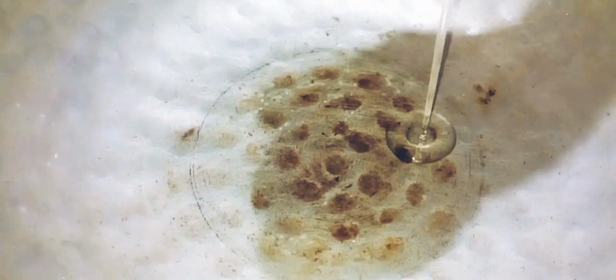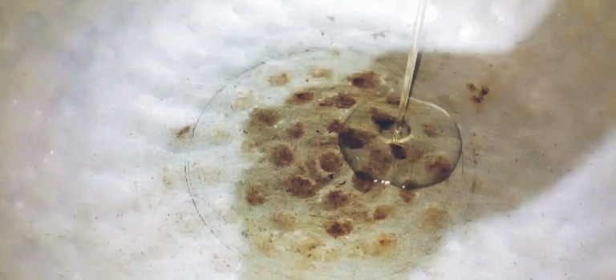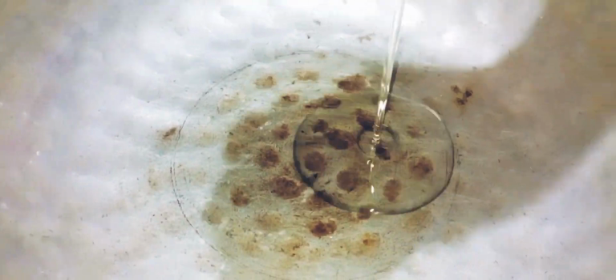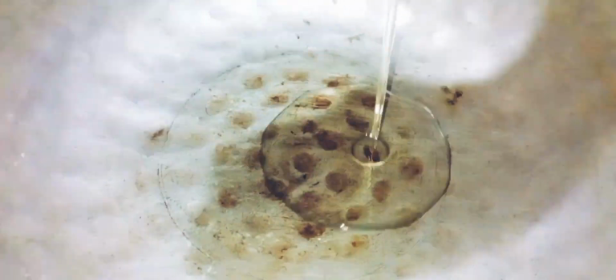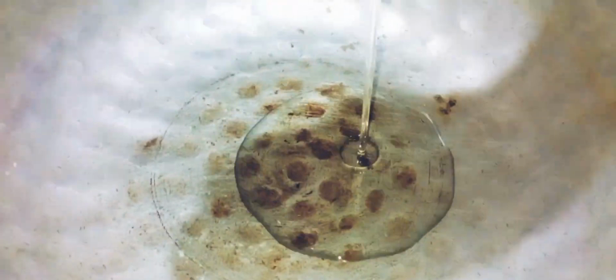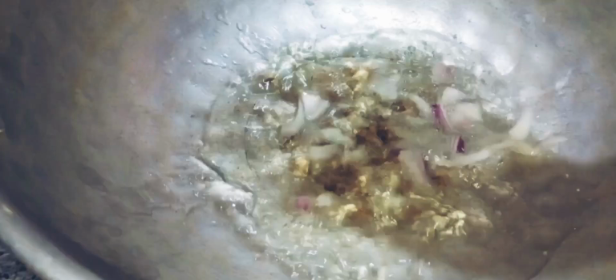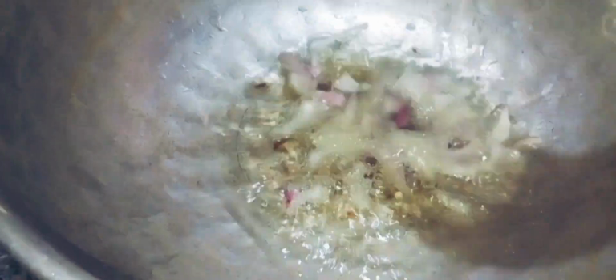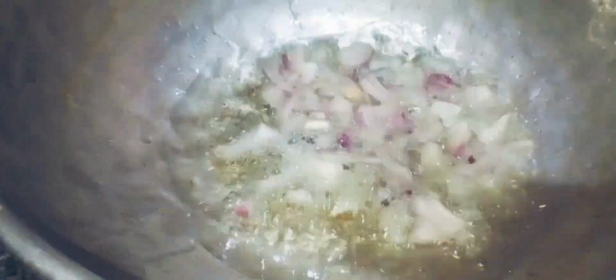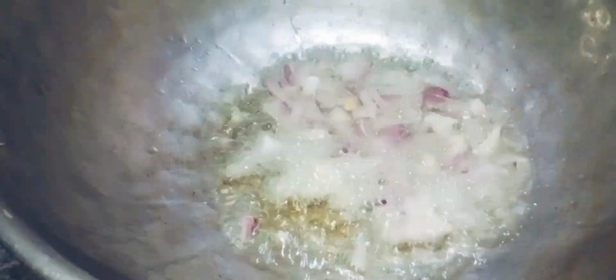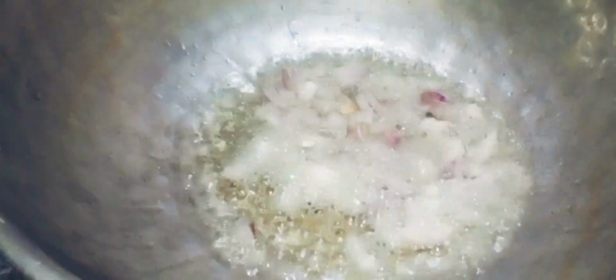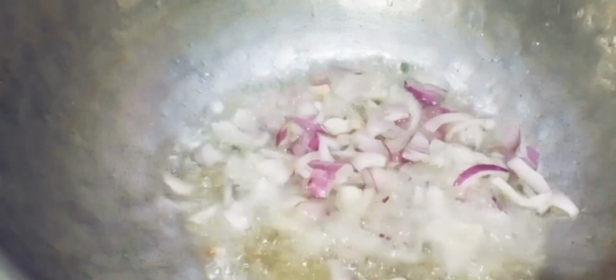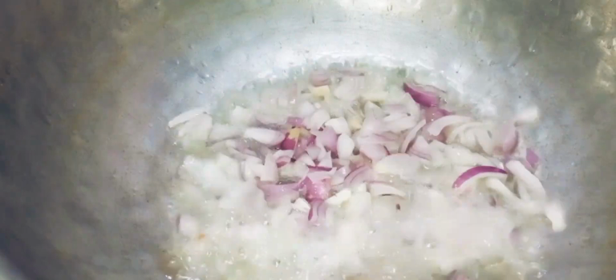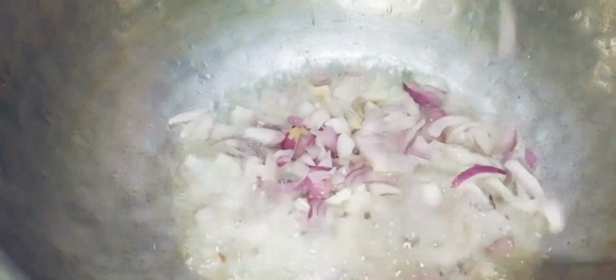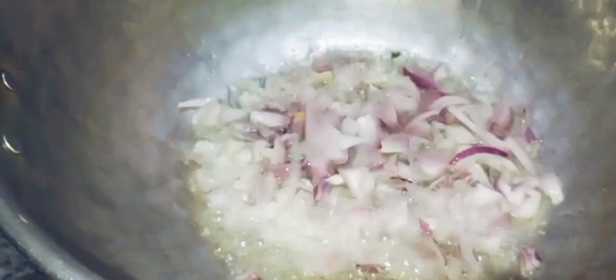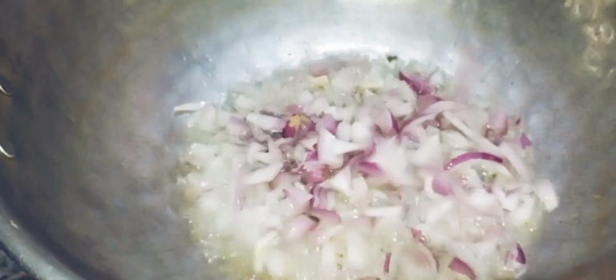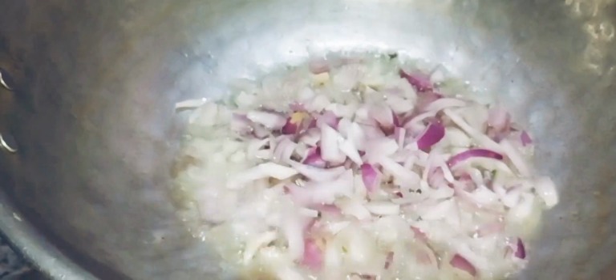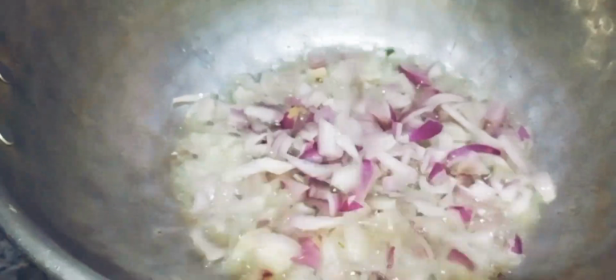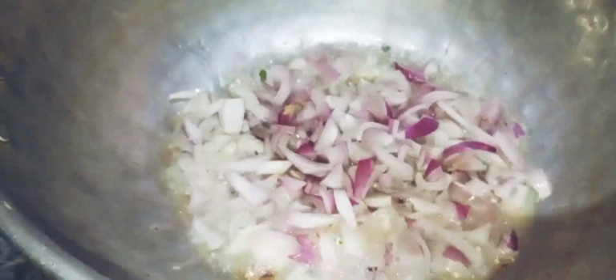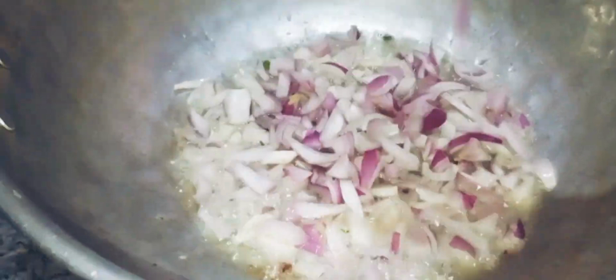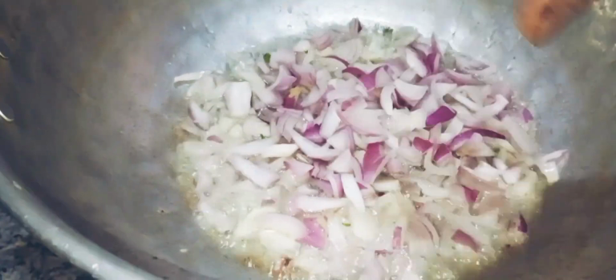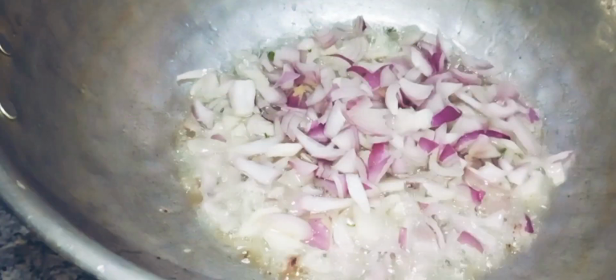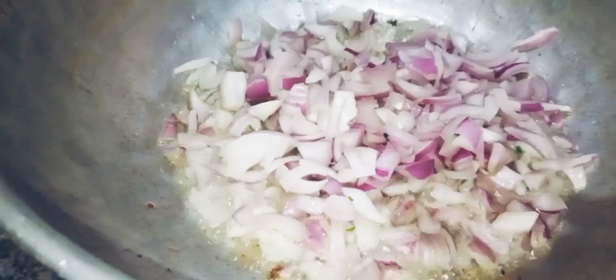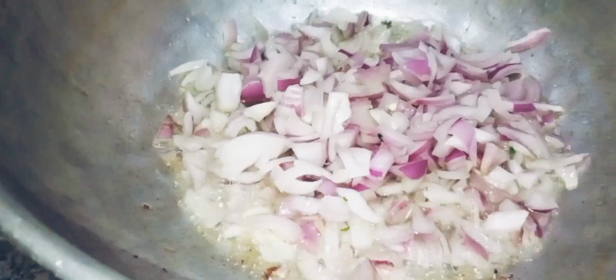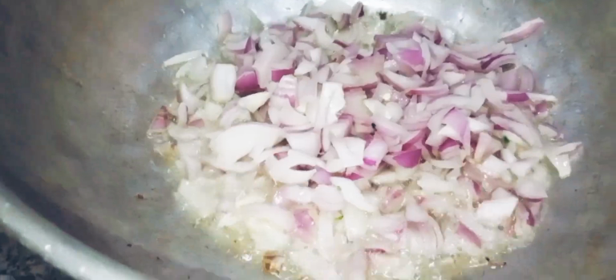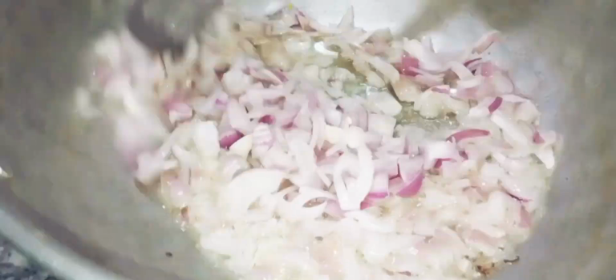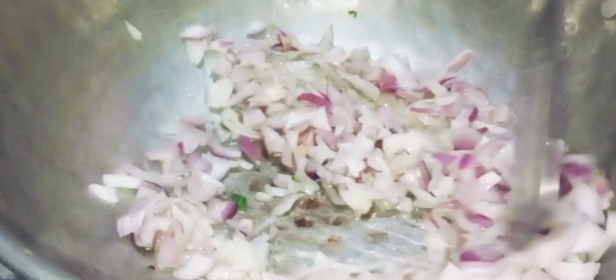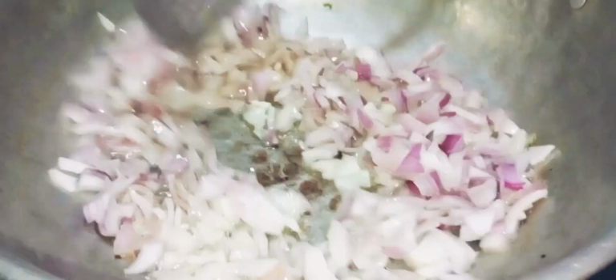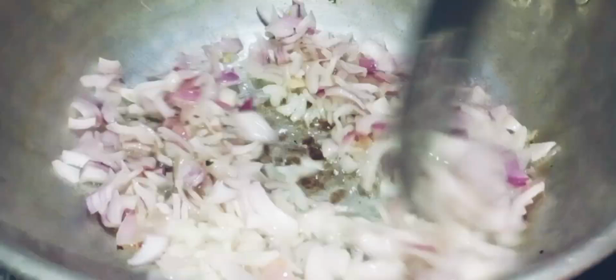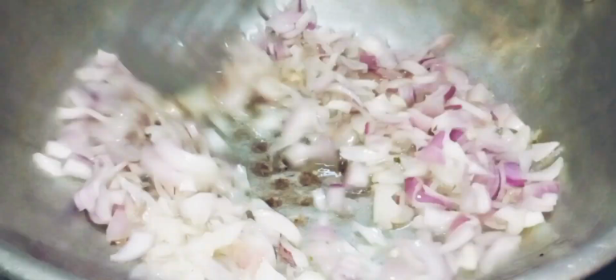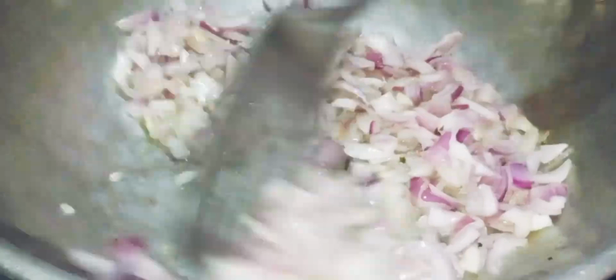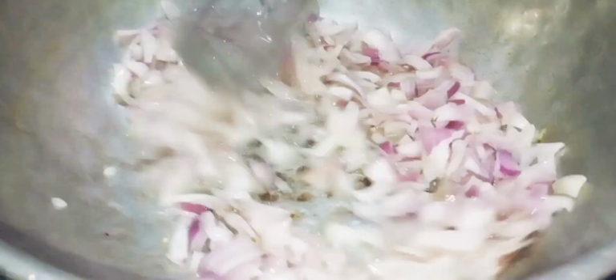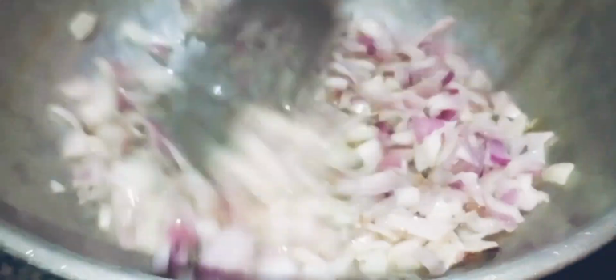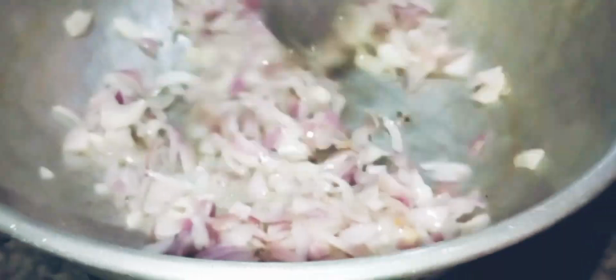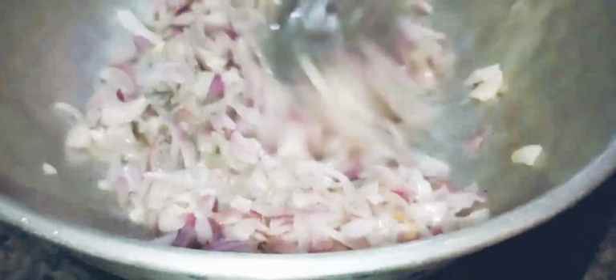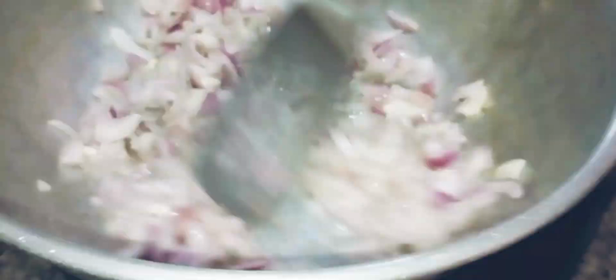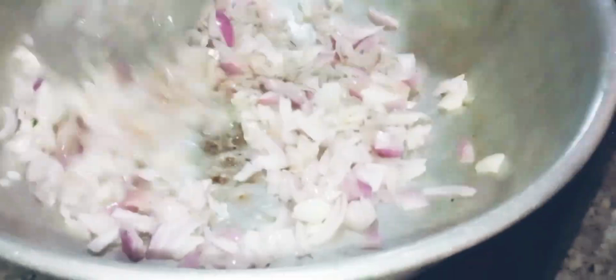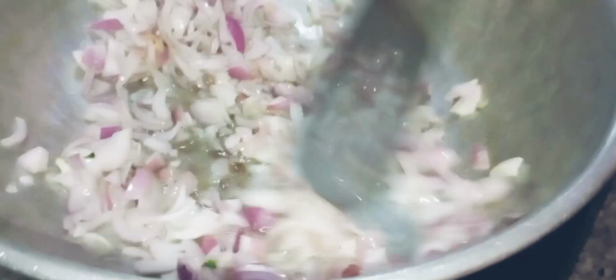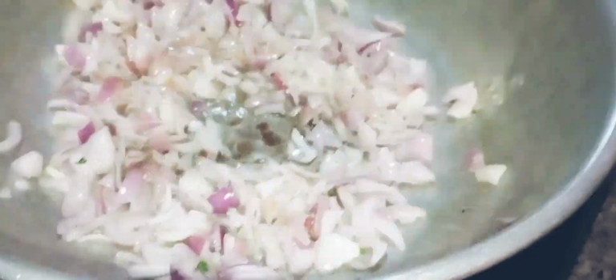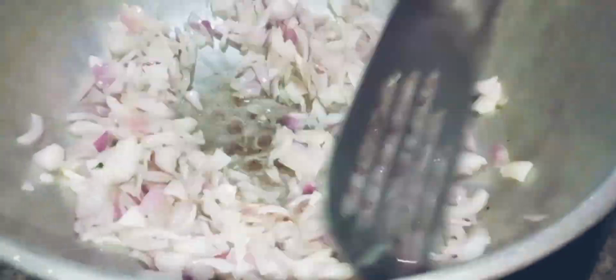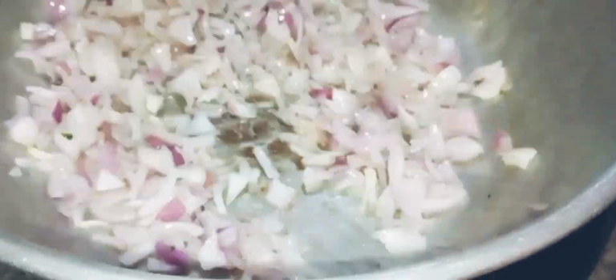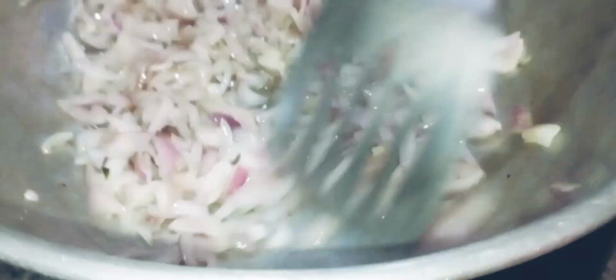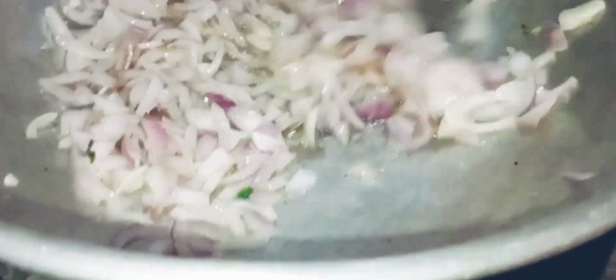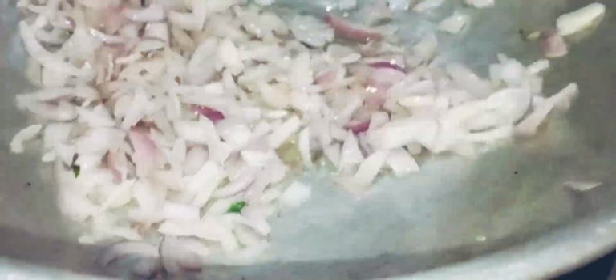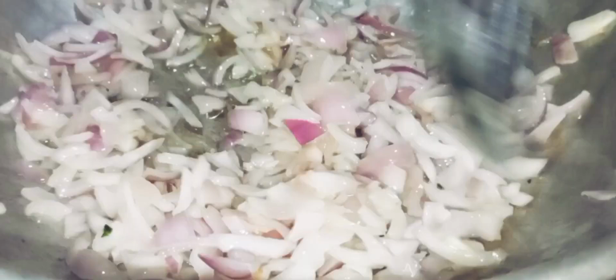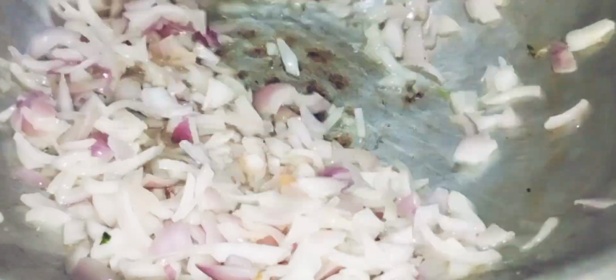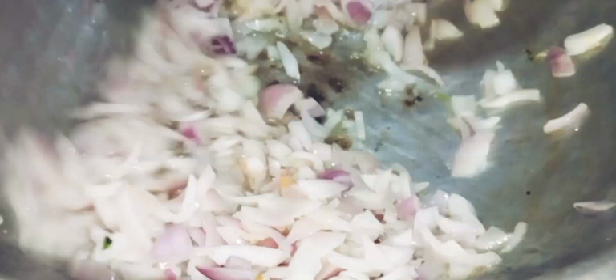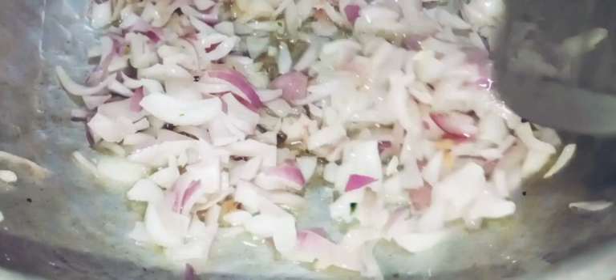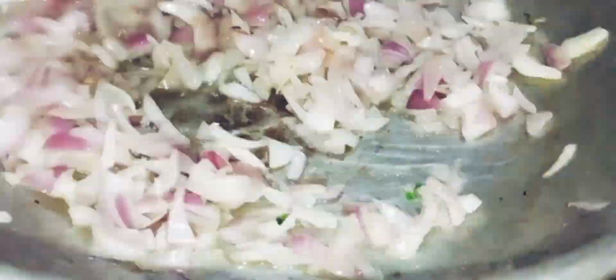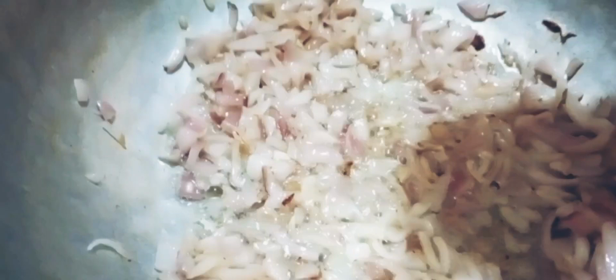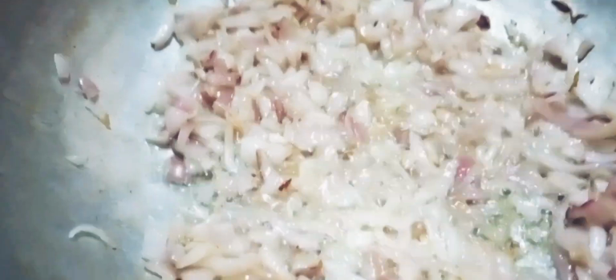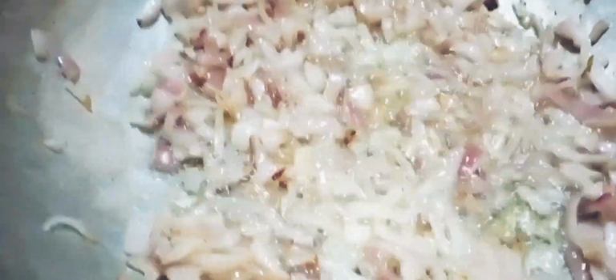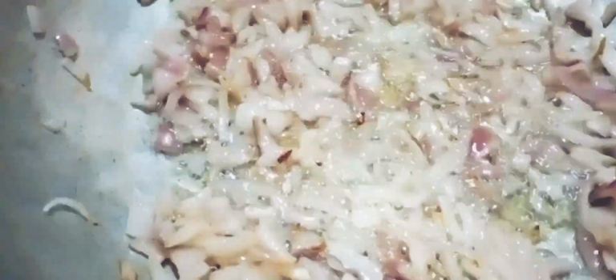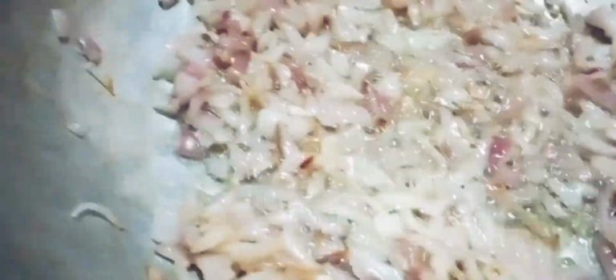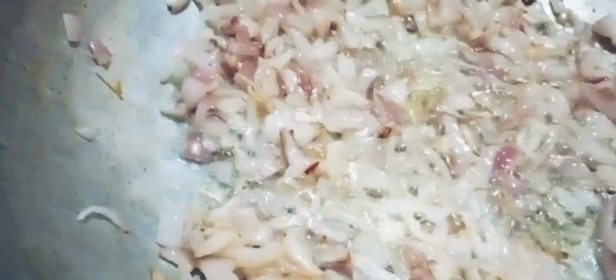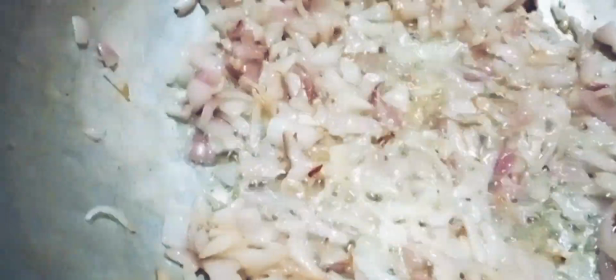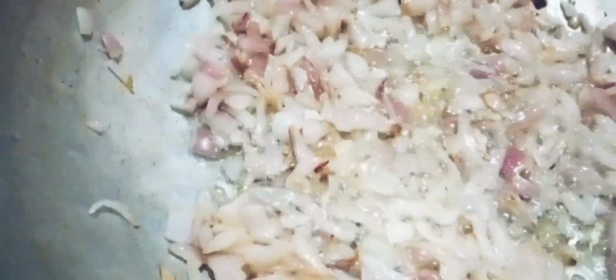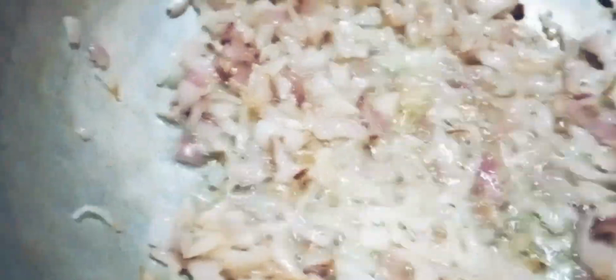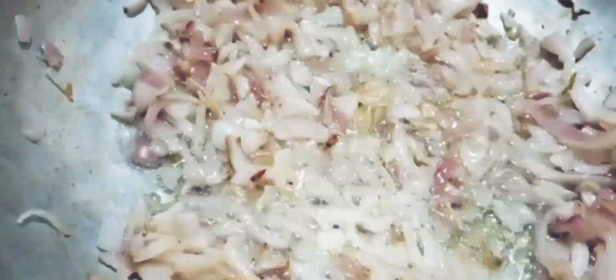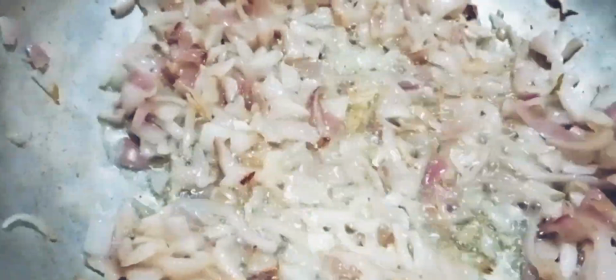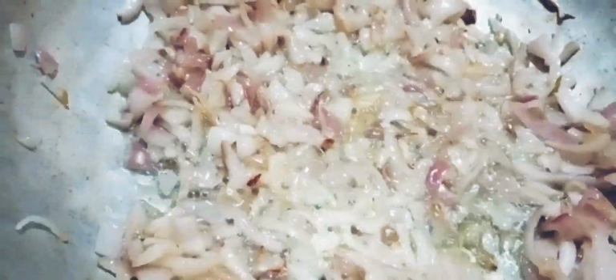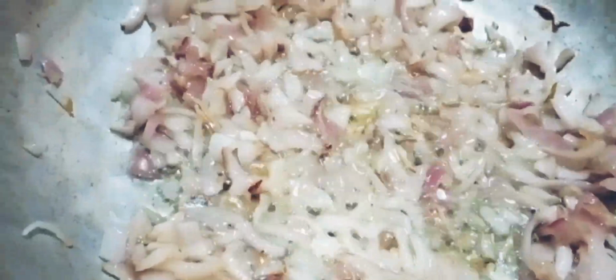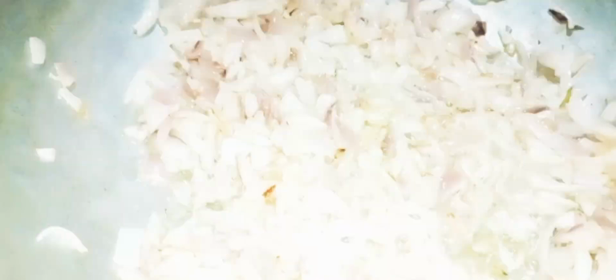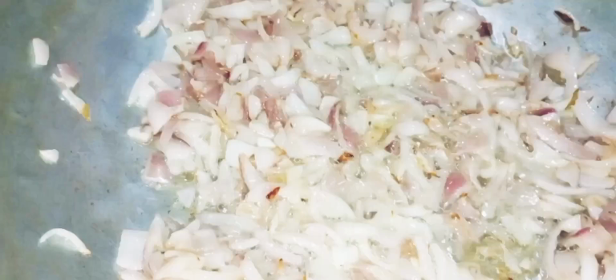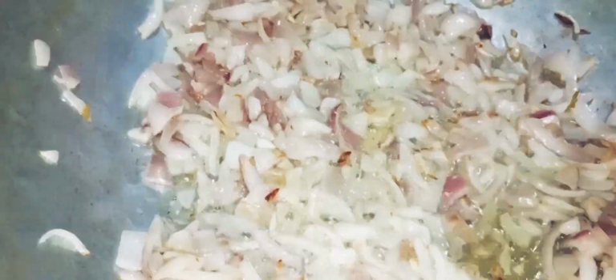Add oil and onions. I am going to fry the onions for 50% of the oil.